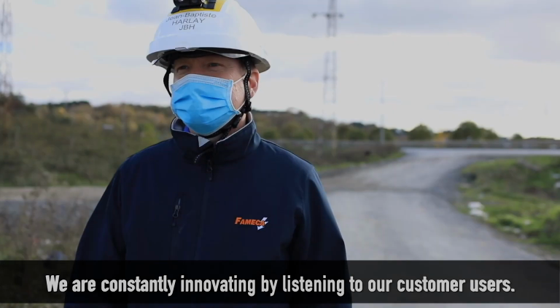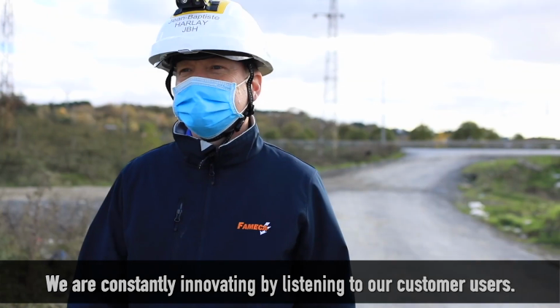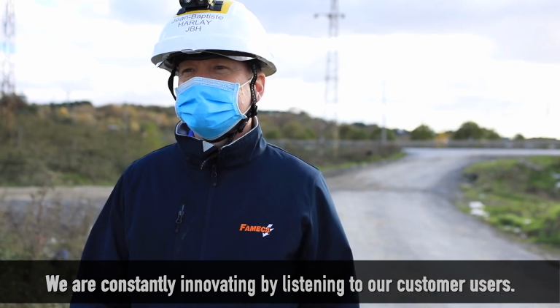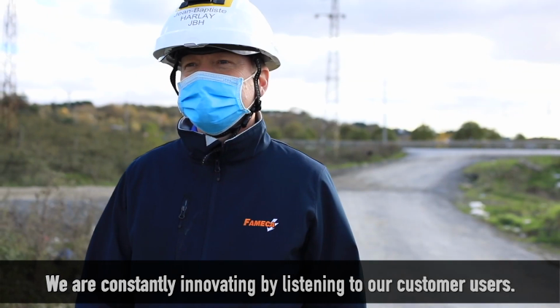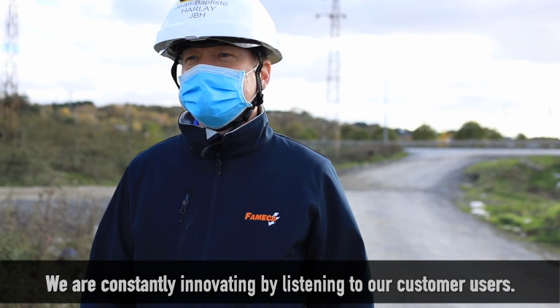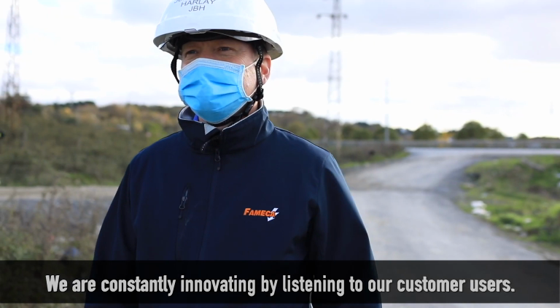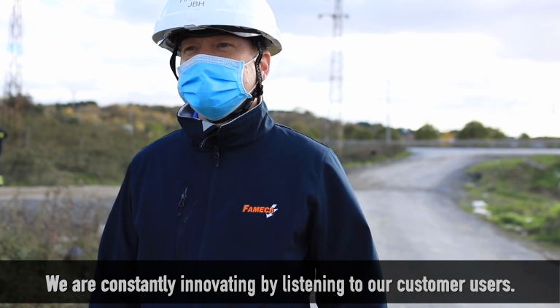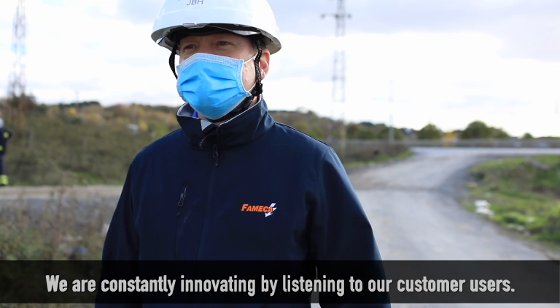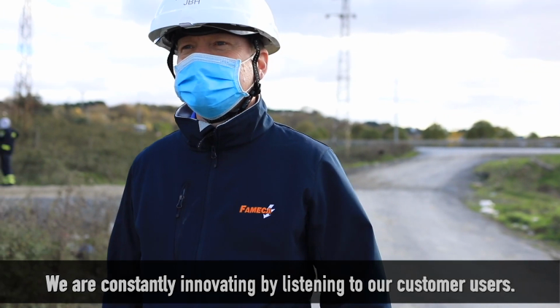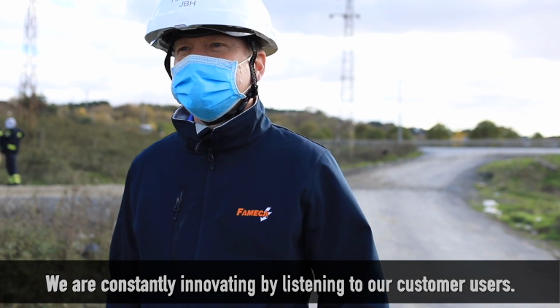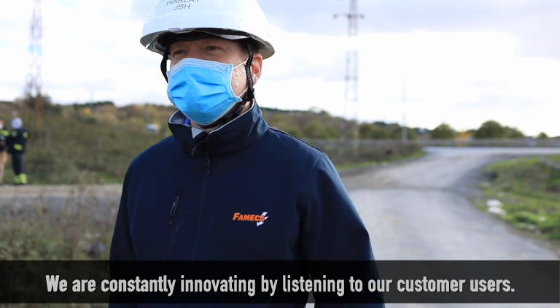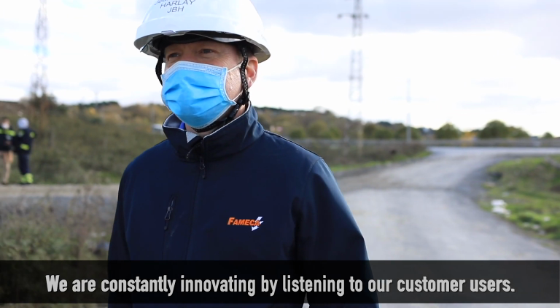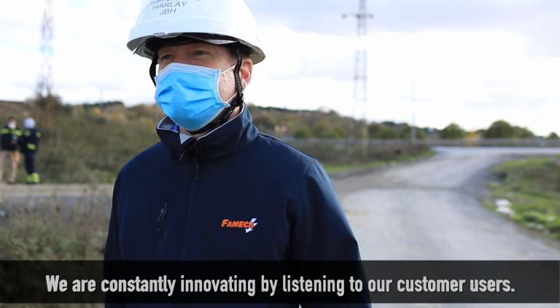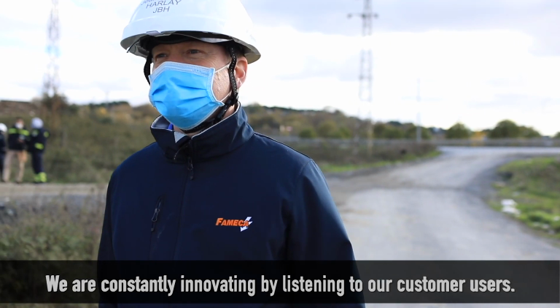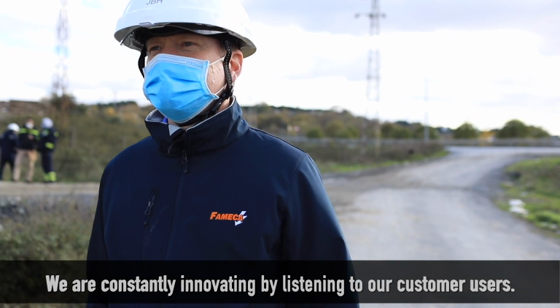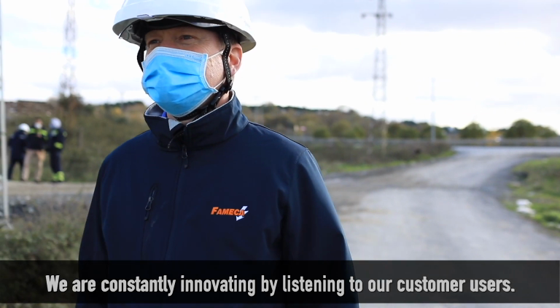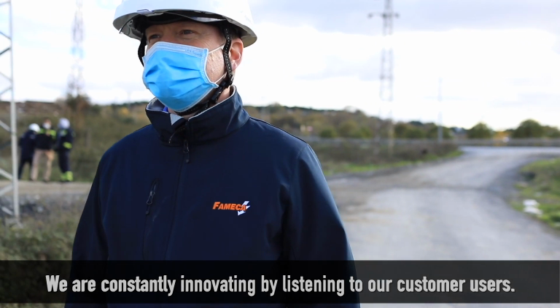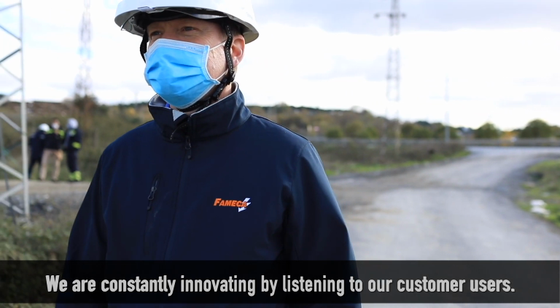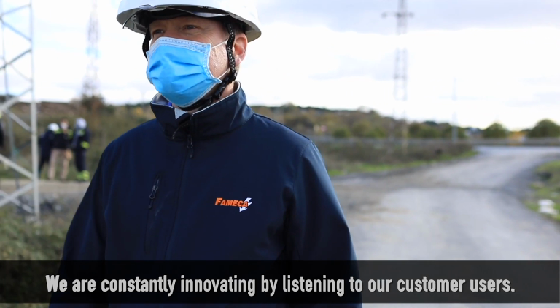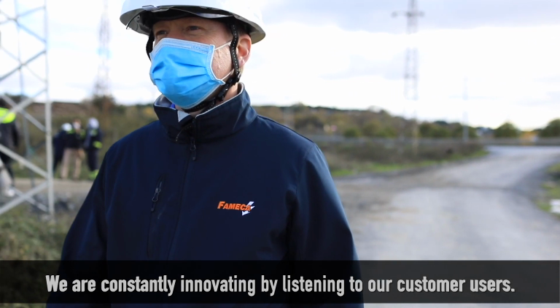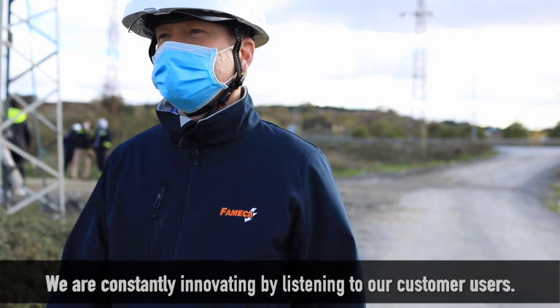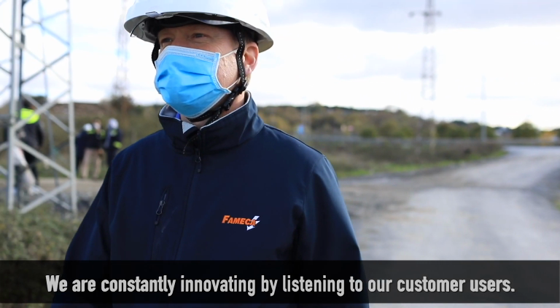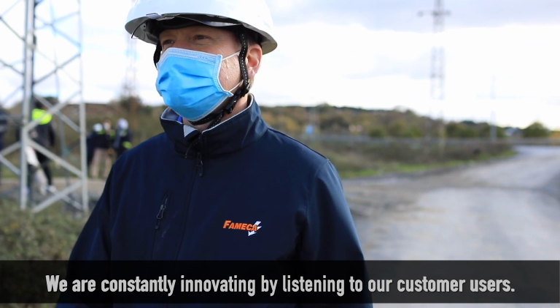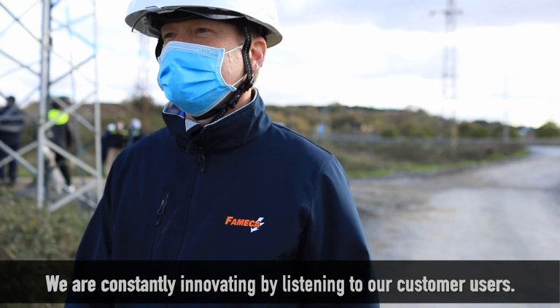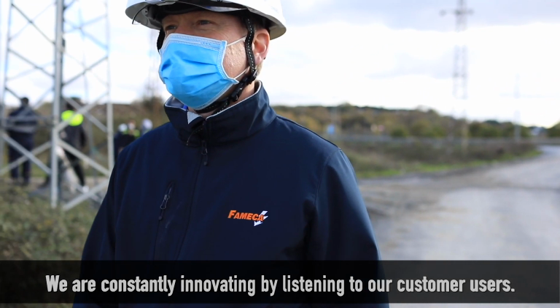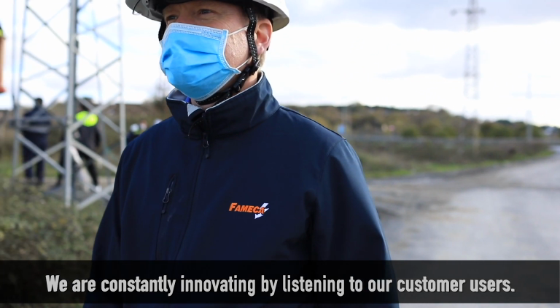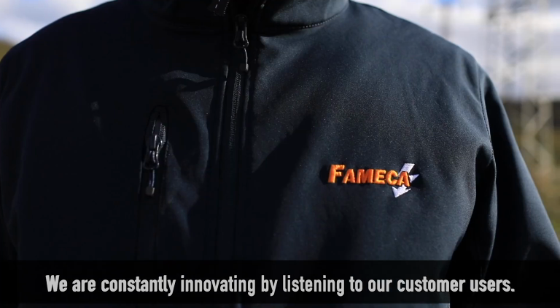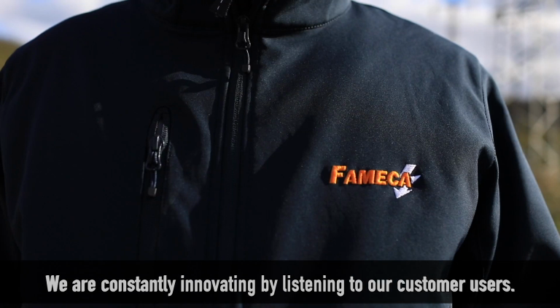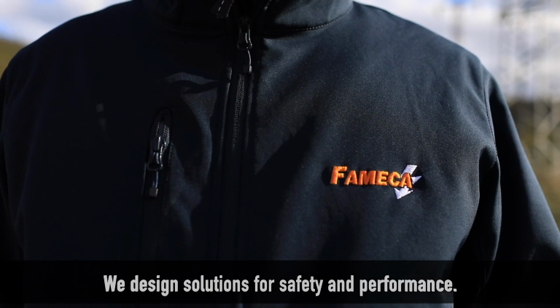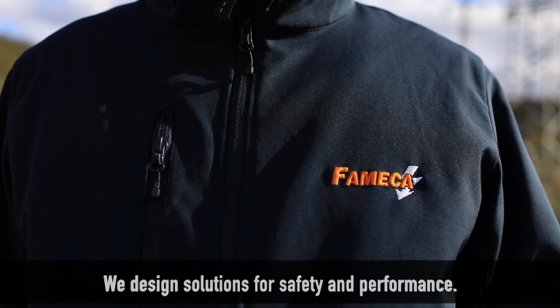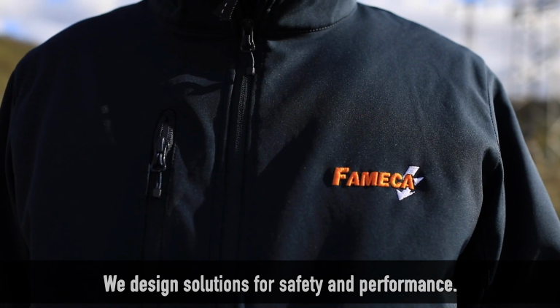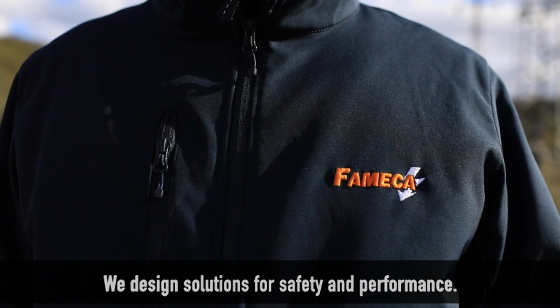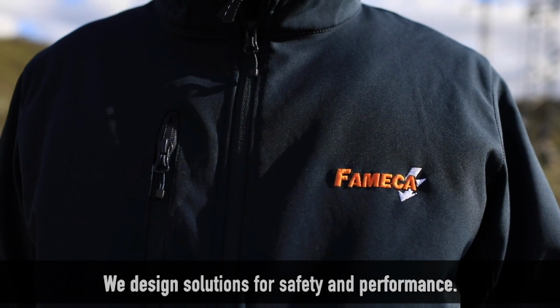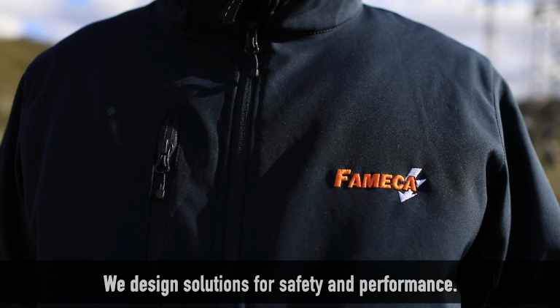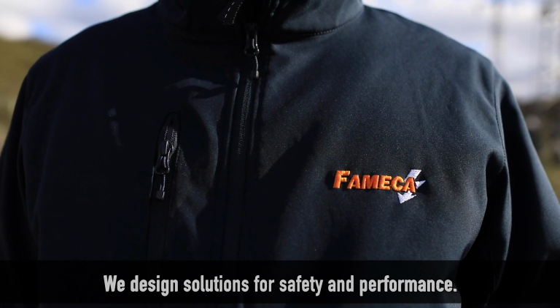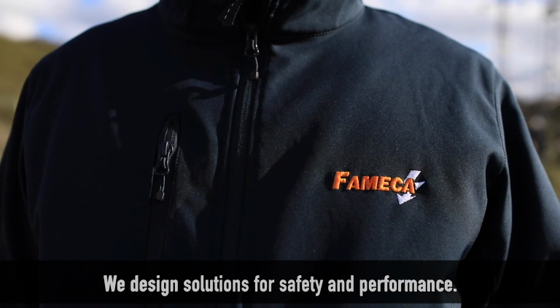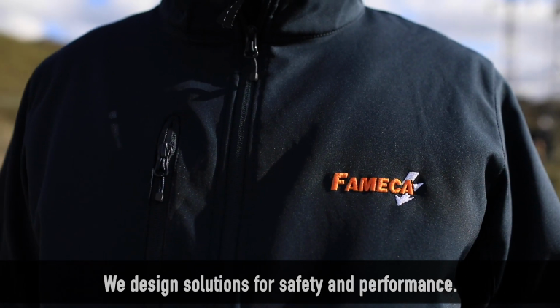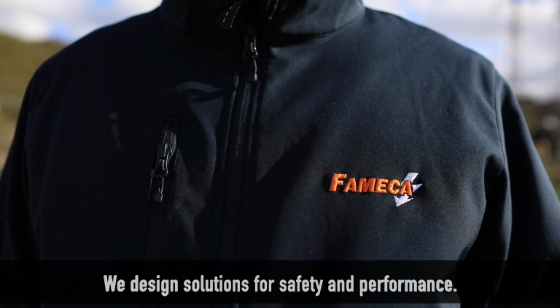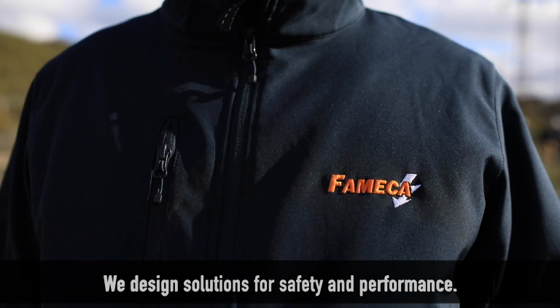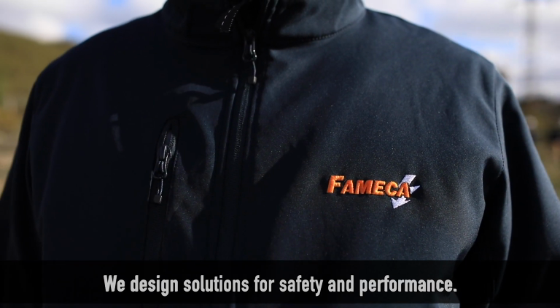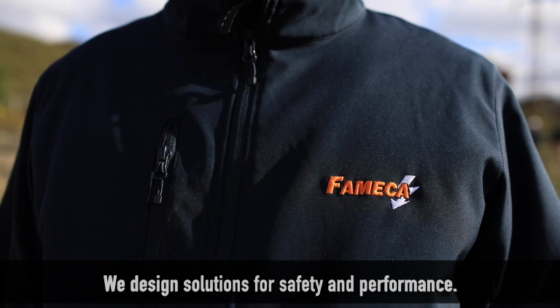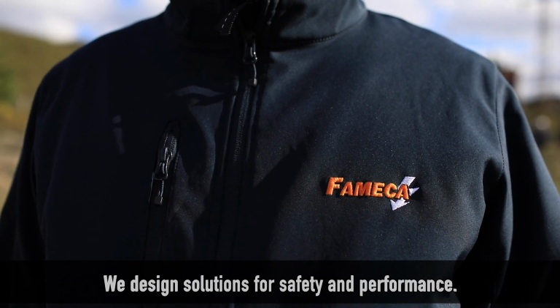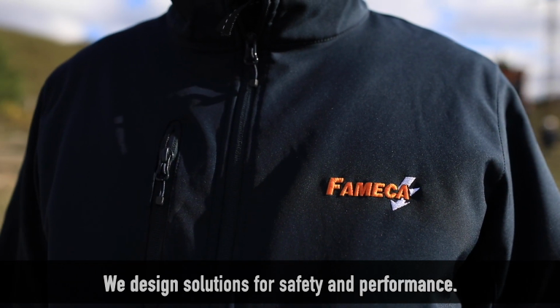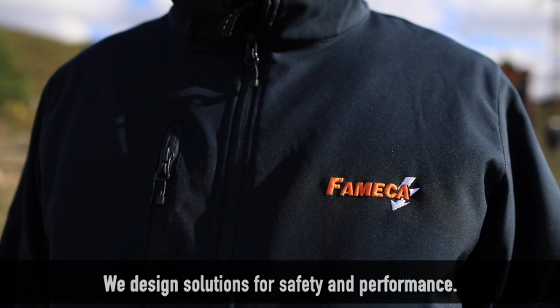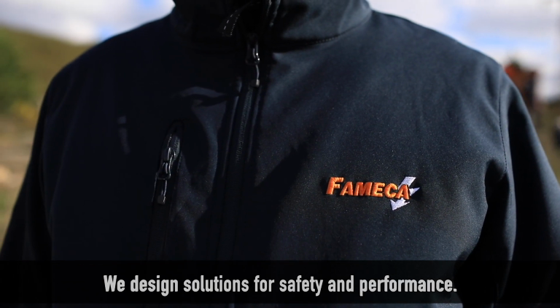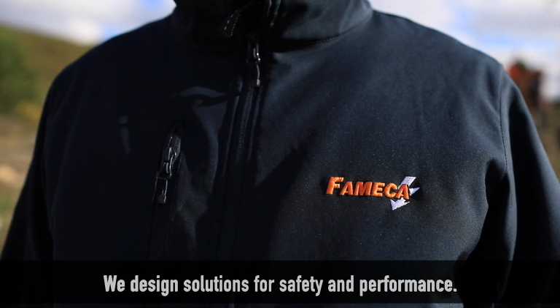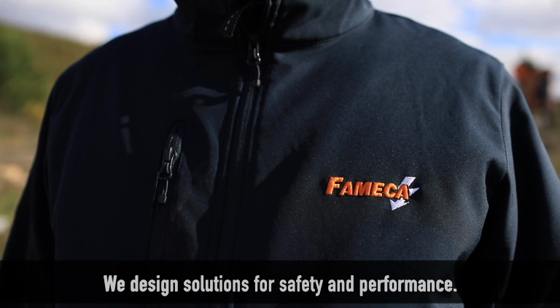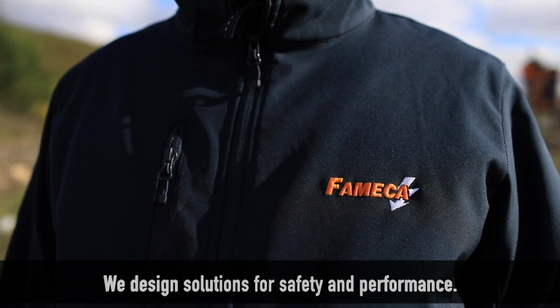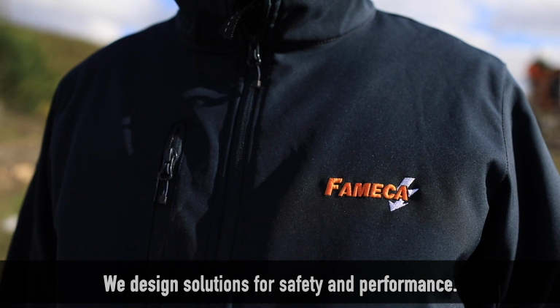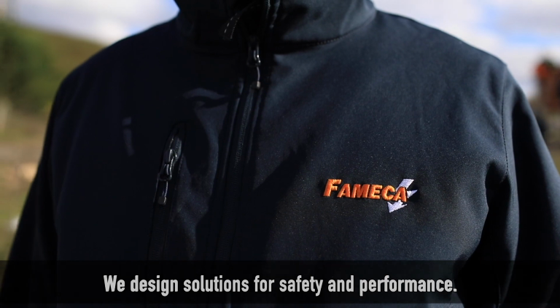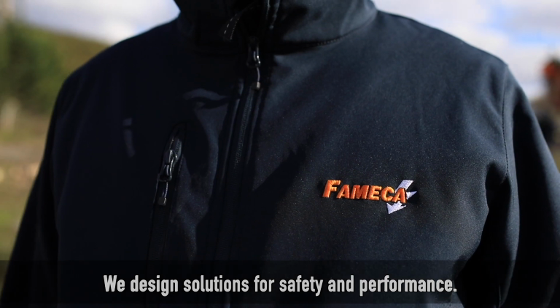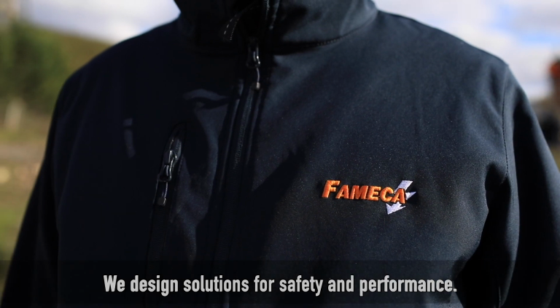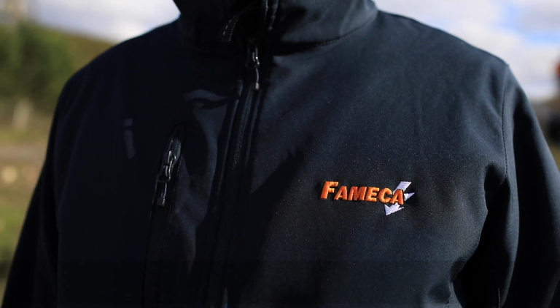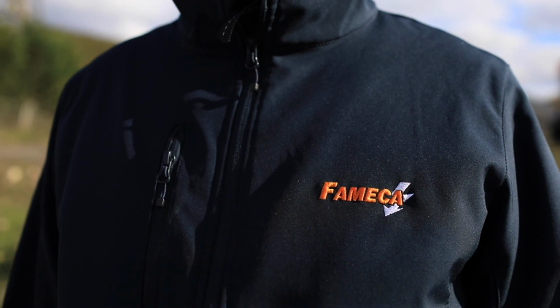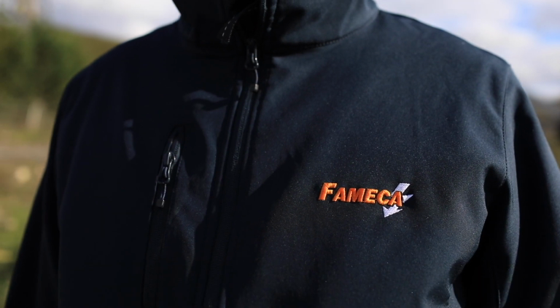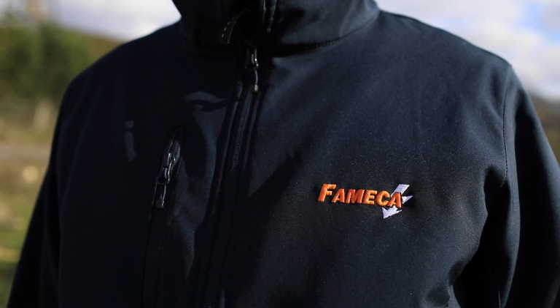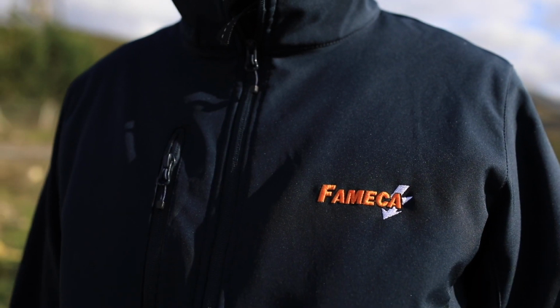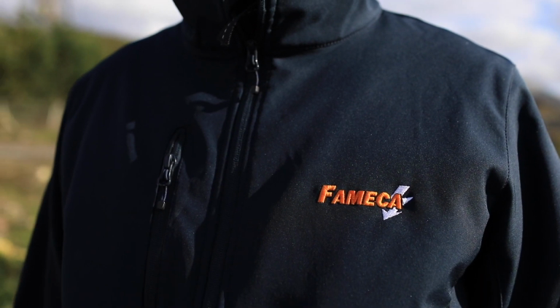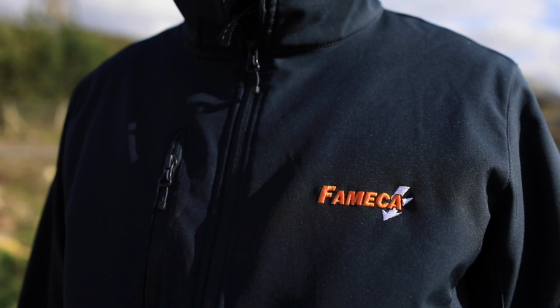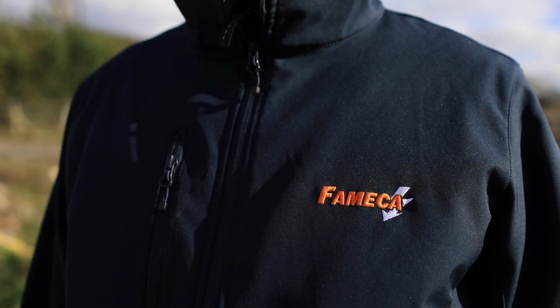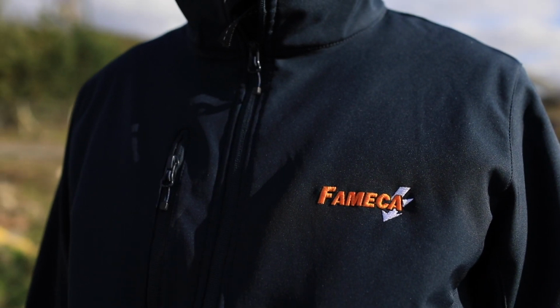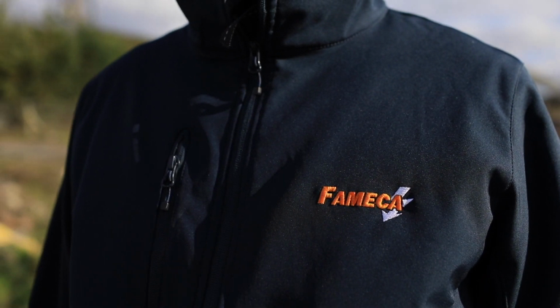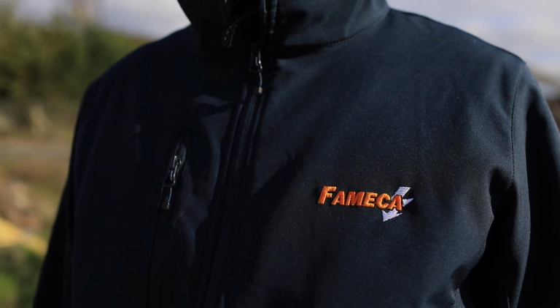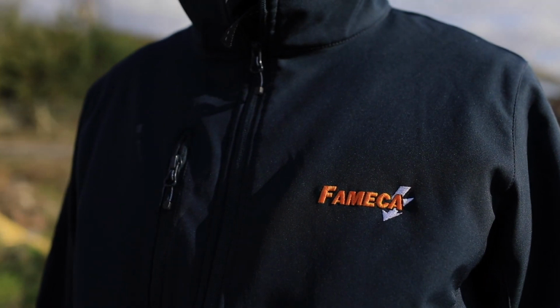We are constantly innovating by listening to our customer users. We design solutions for safety and performance. Famica.